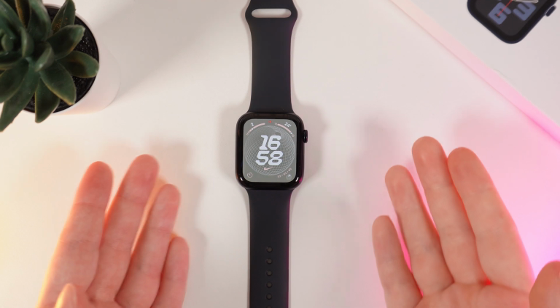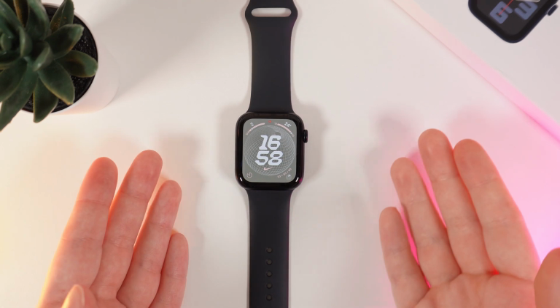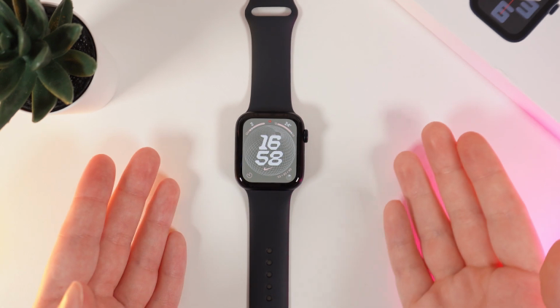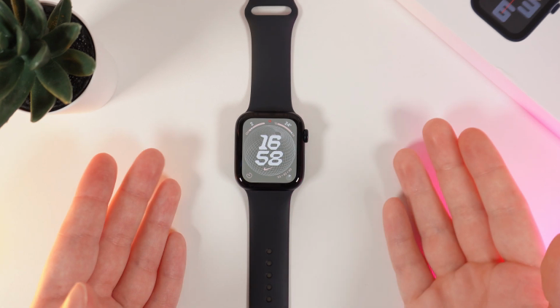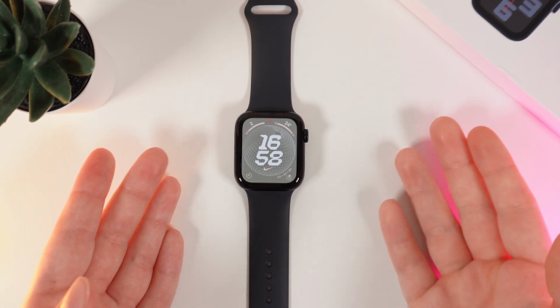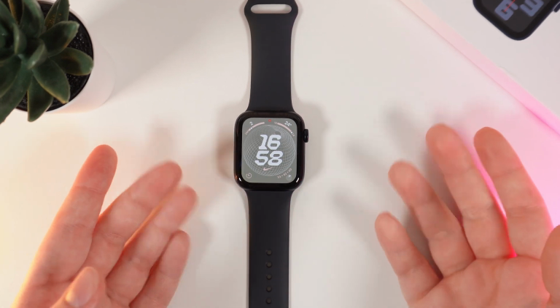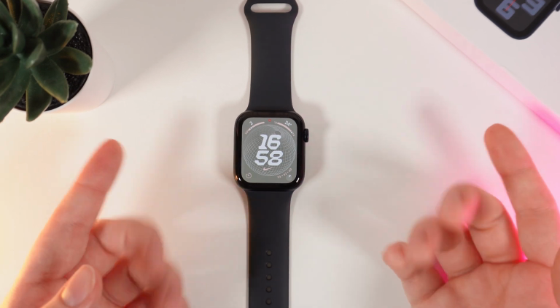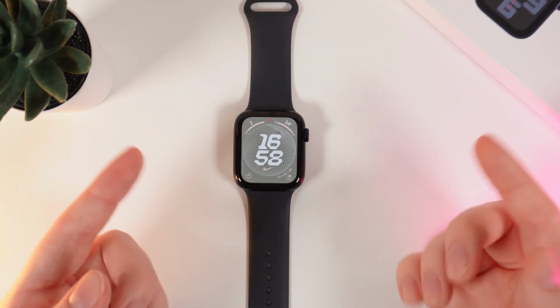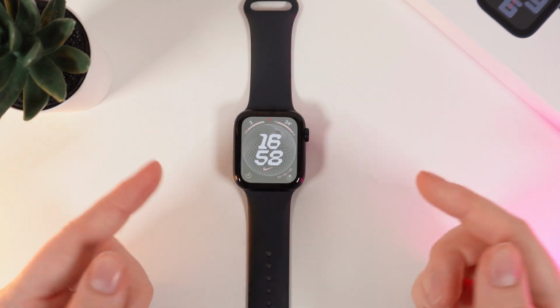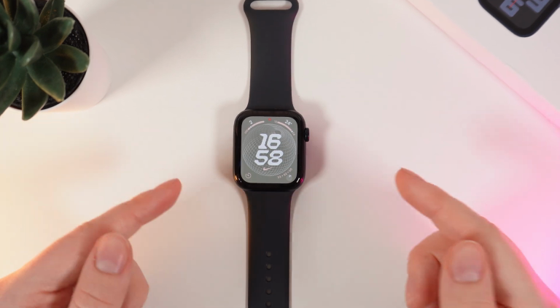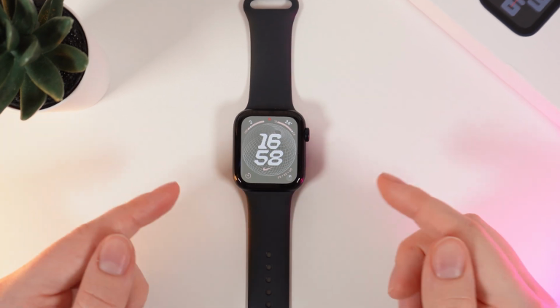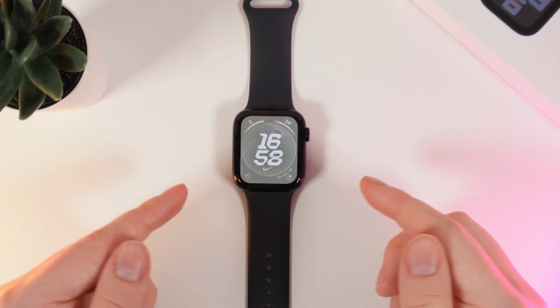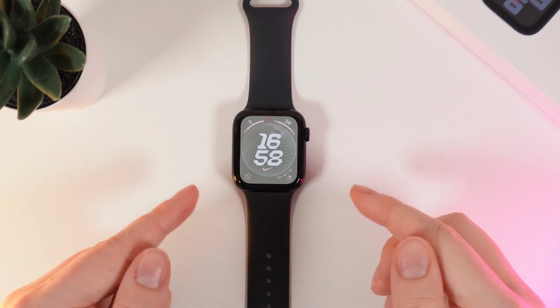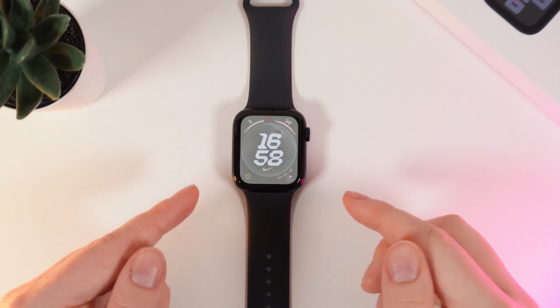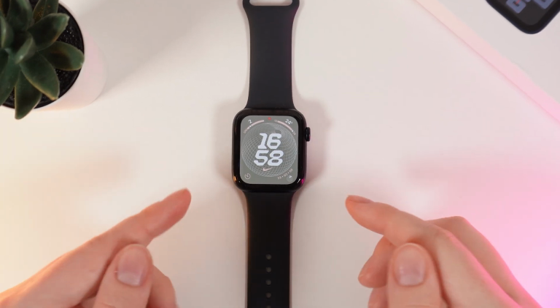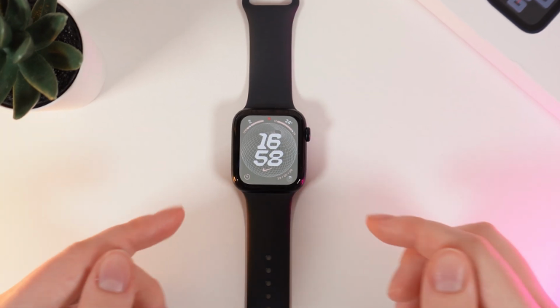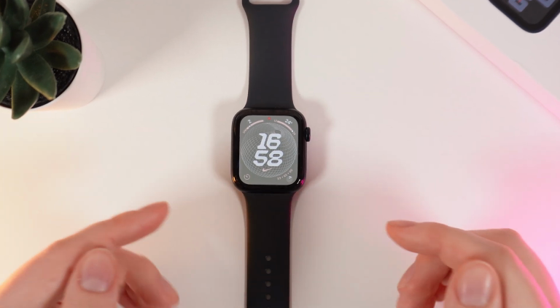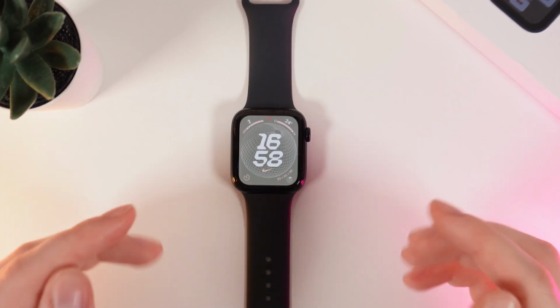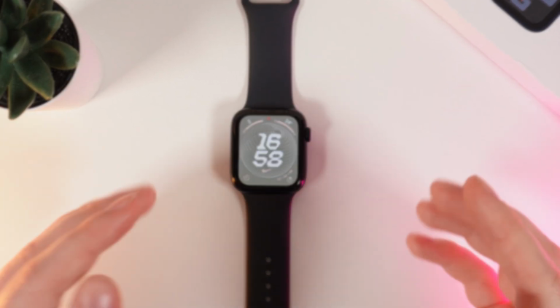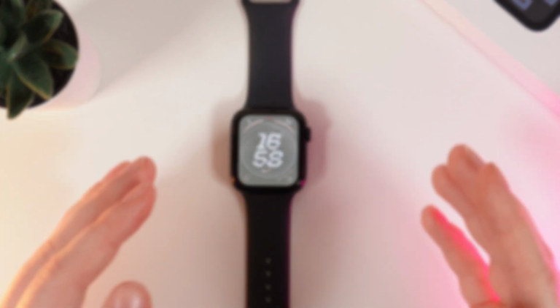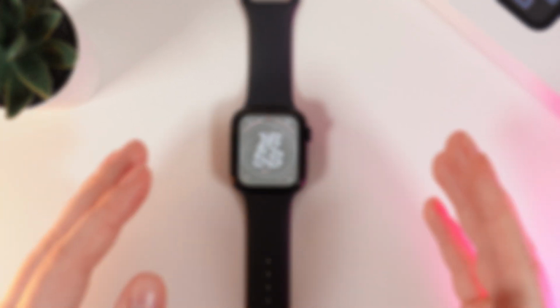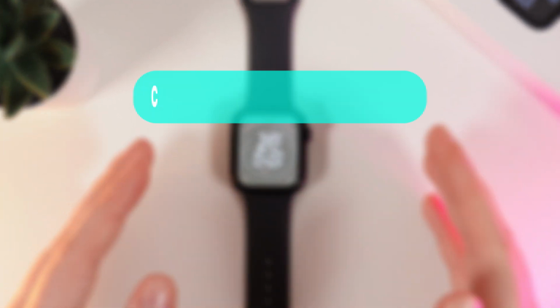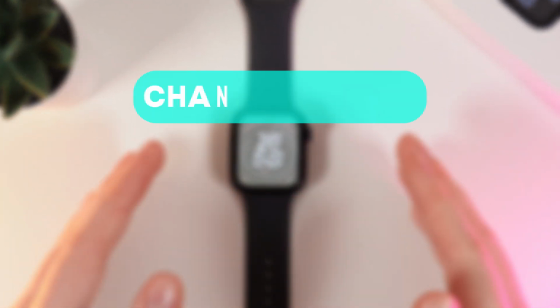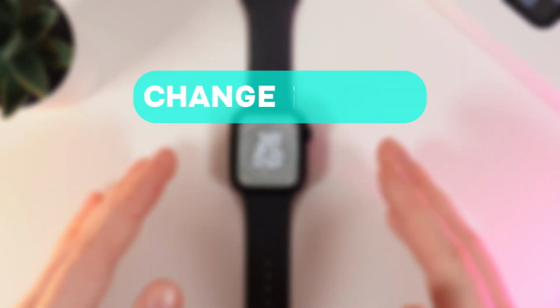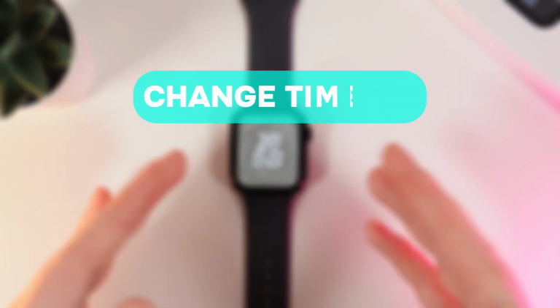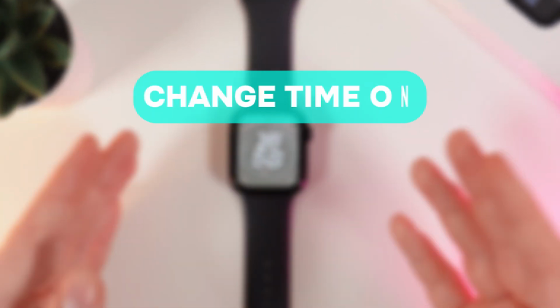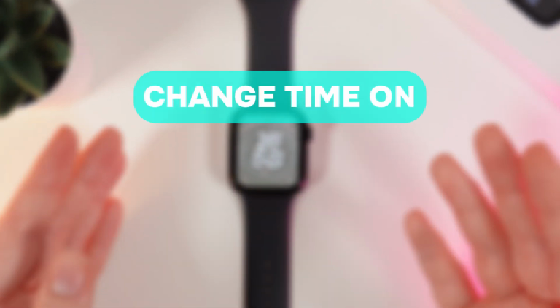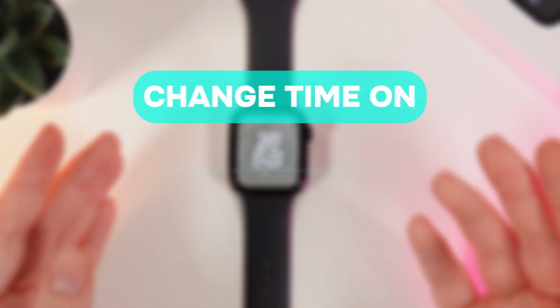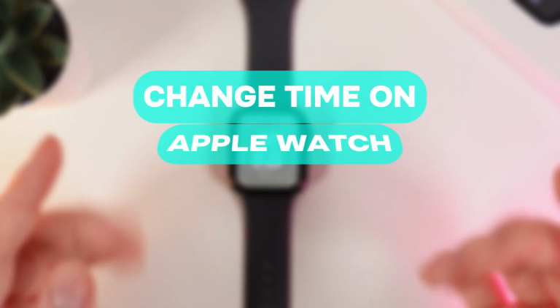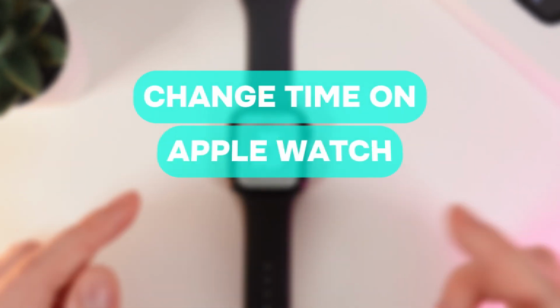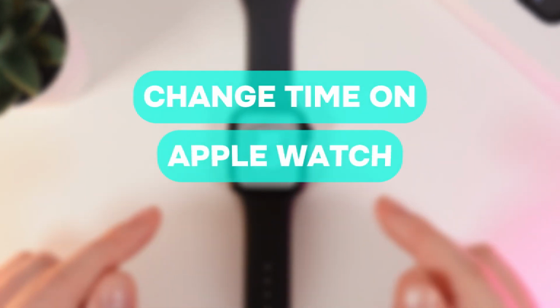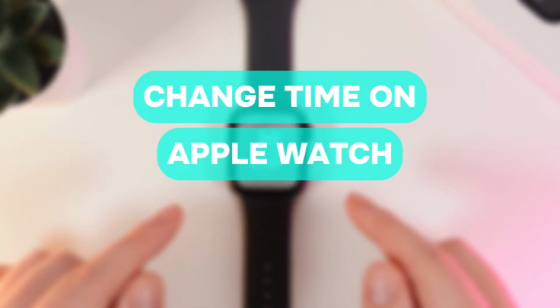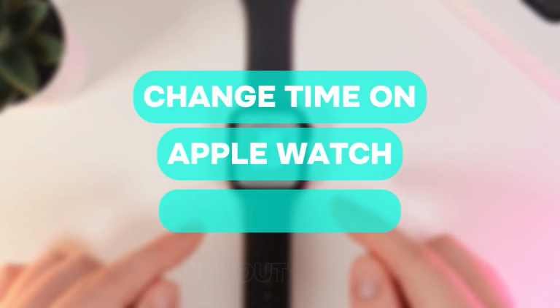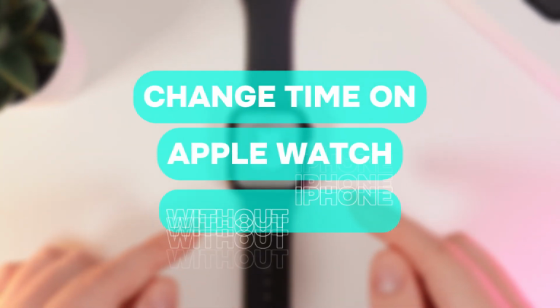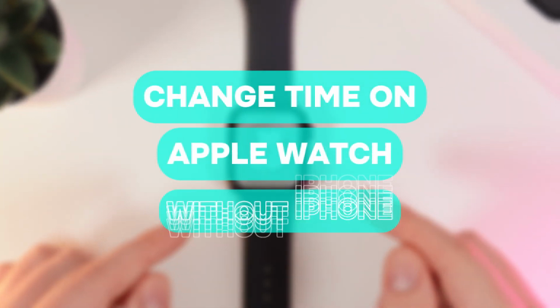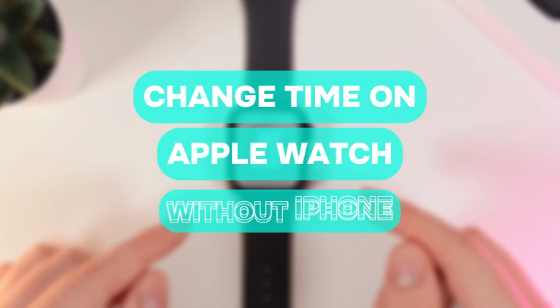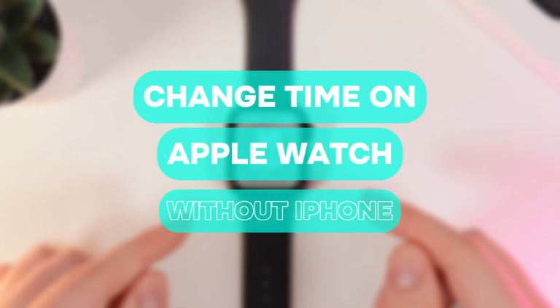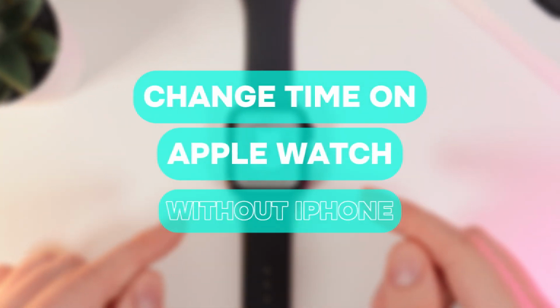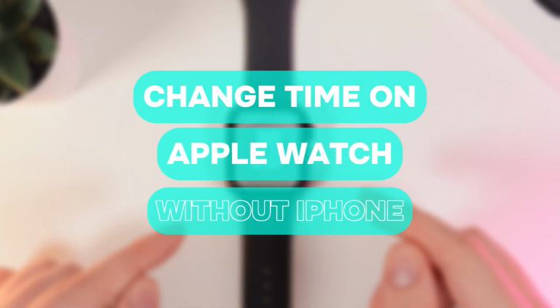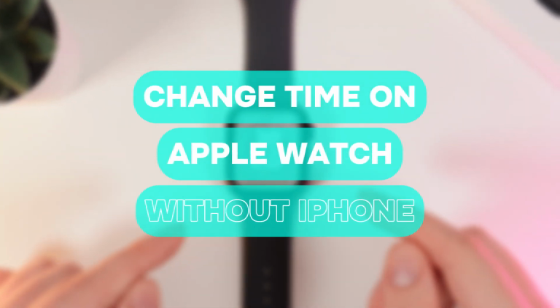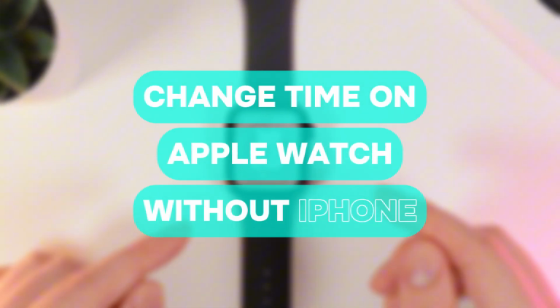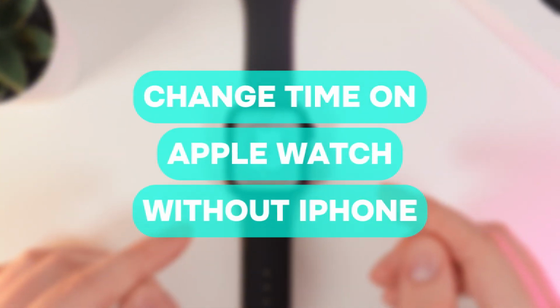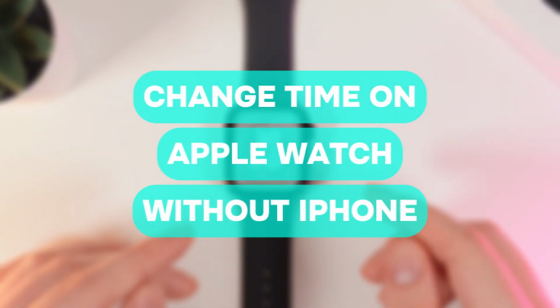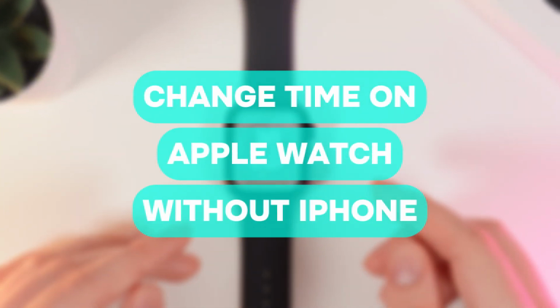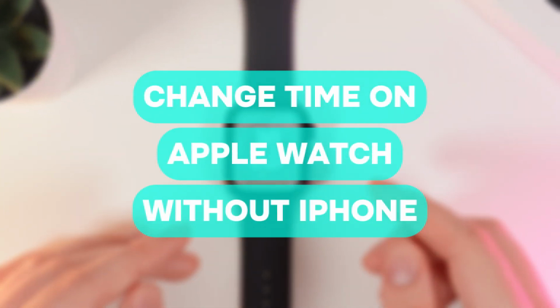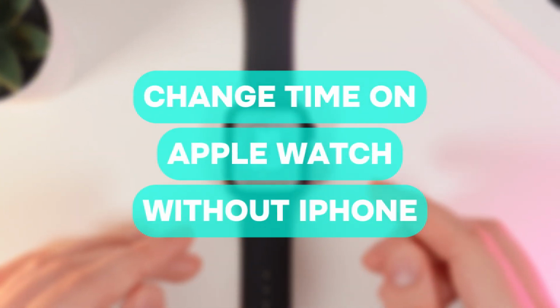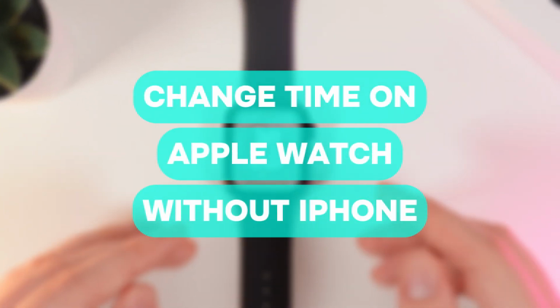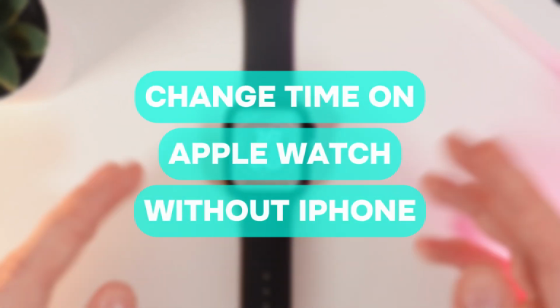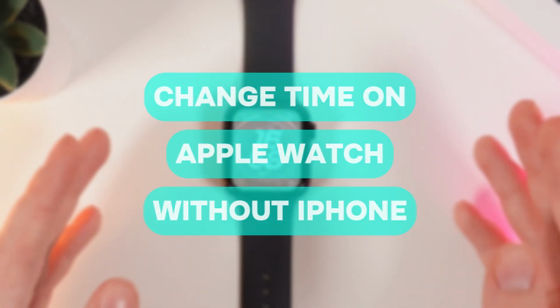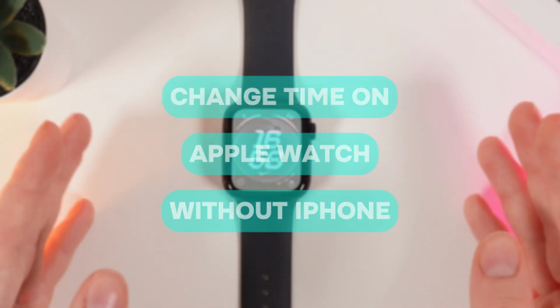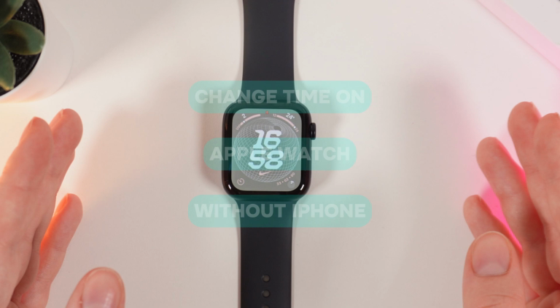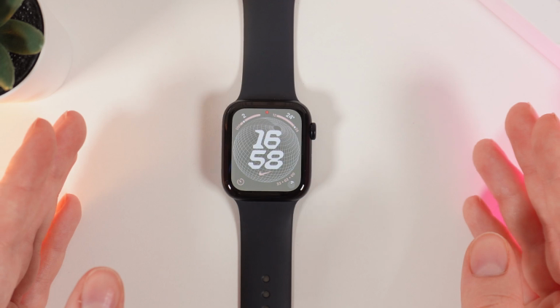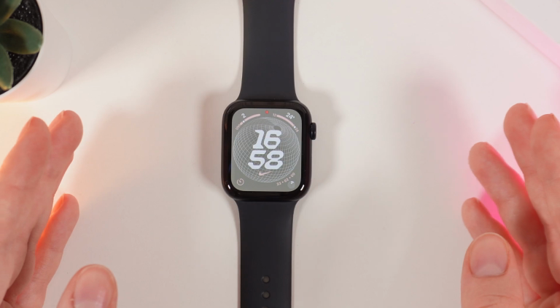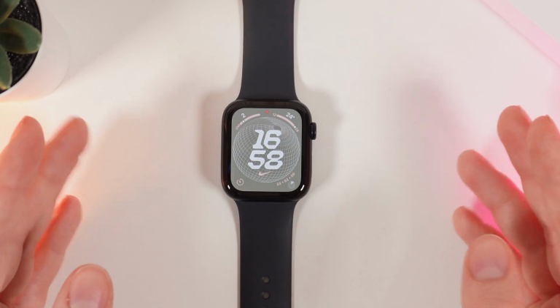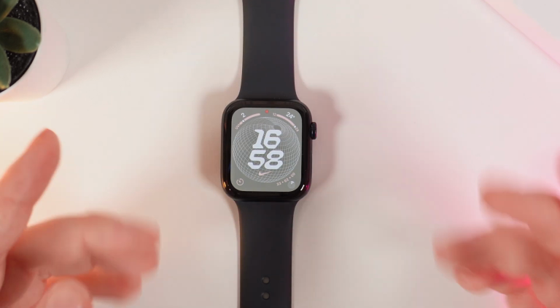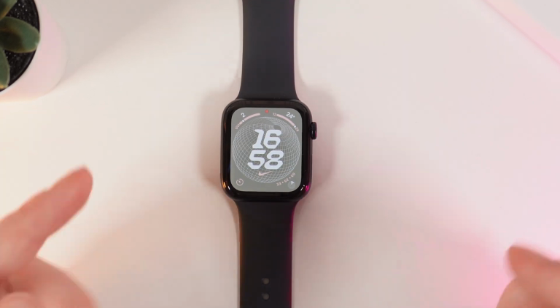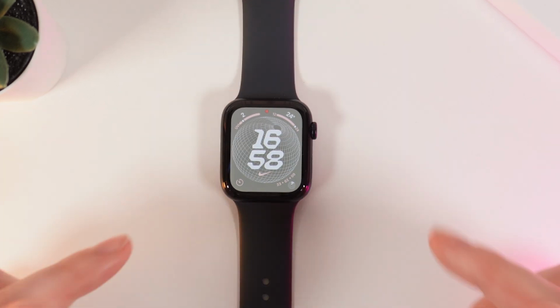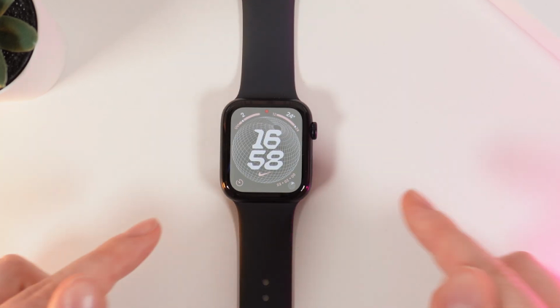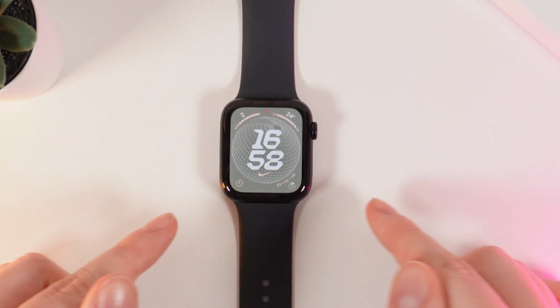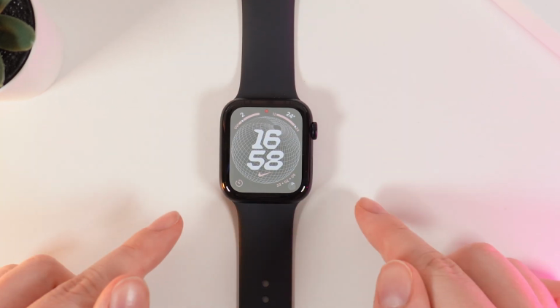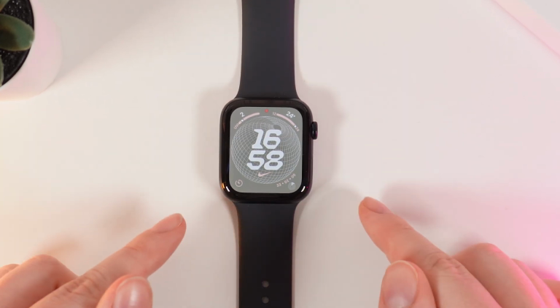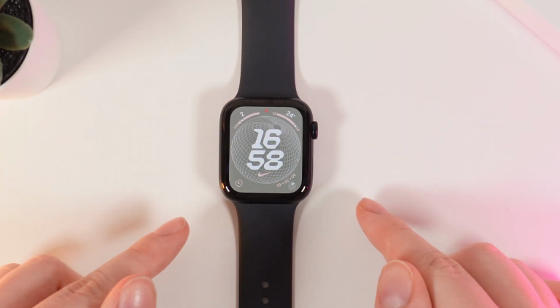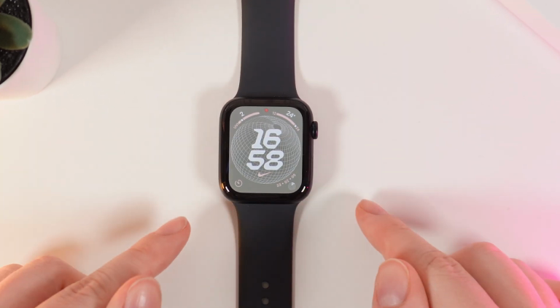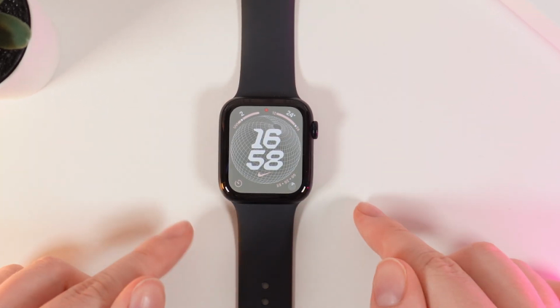Hi there! In today's video I'll show you how to change time on your Apple Watch SE without using an iPhone. Let's get started.